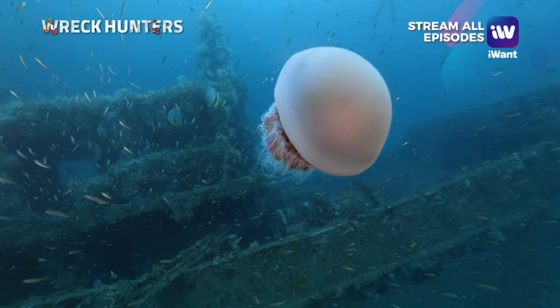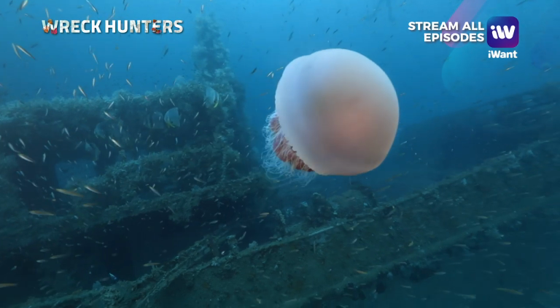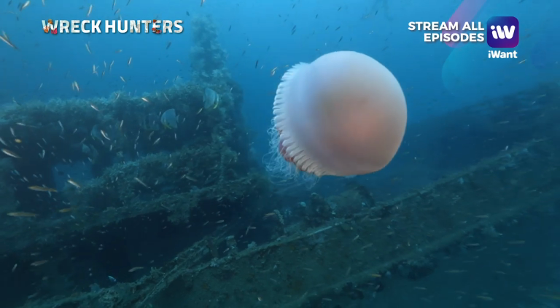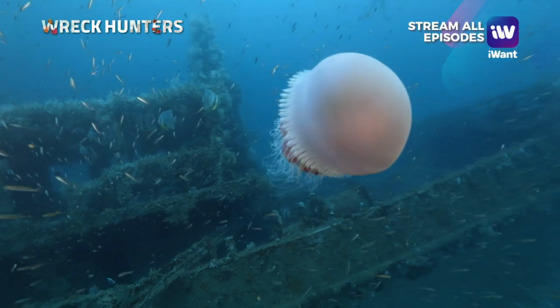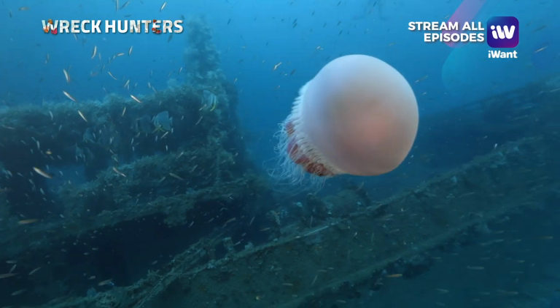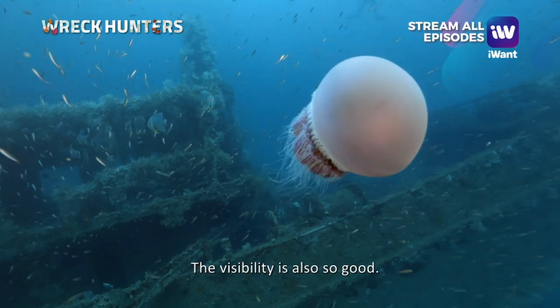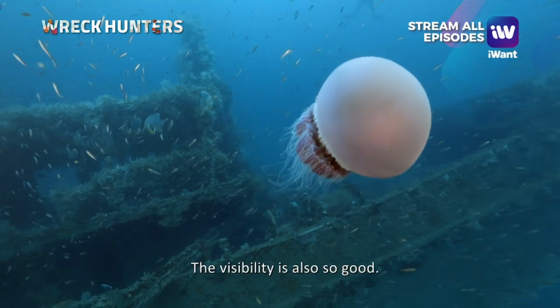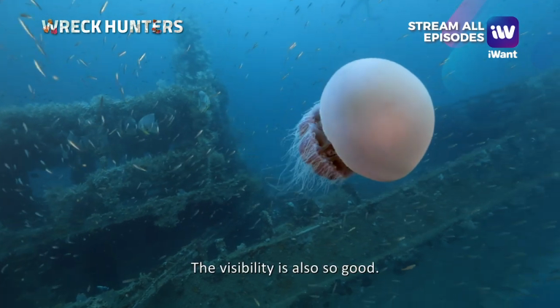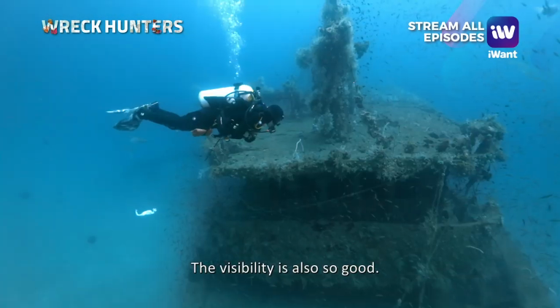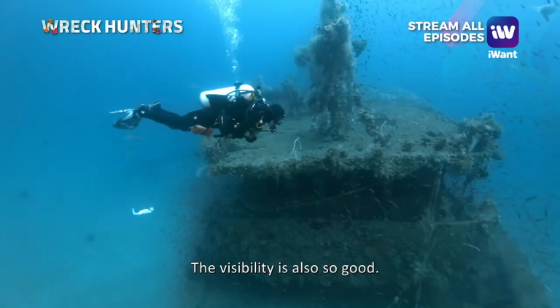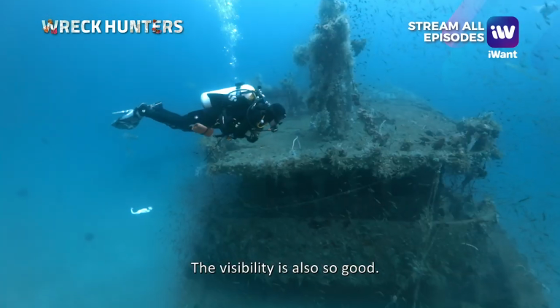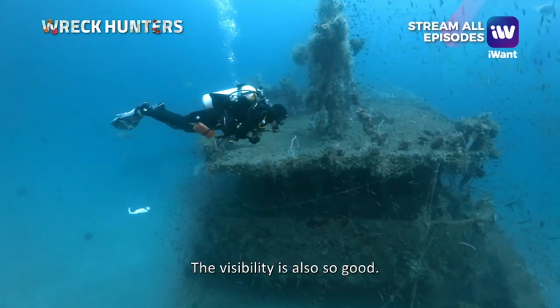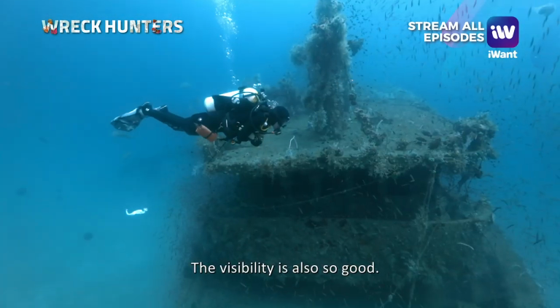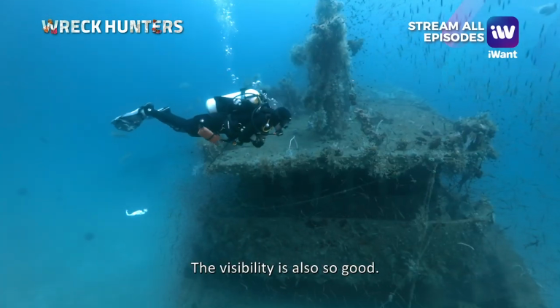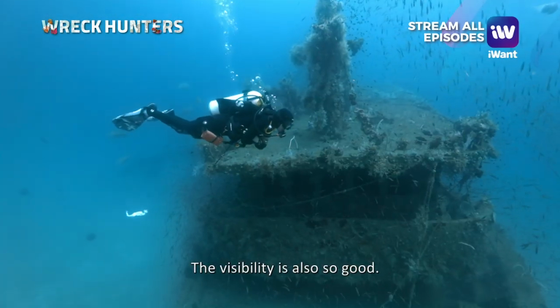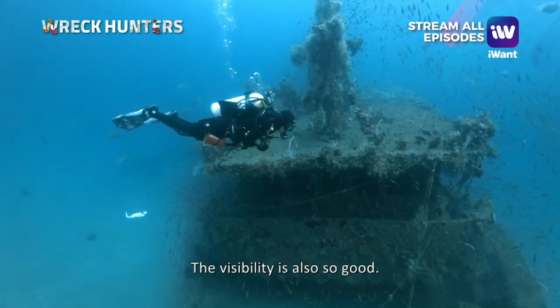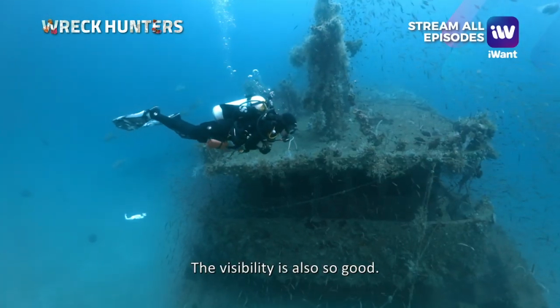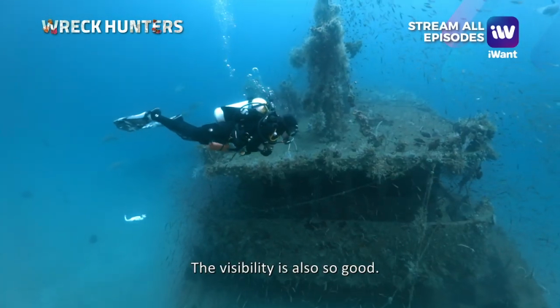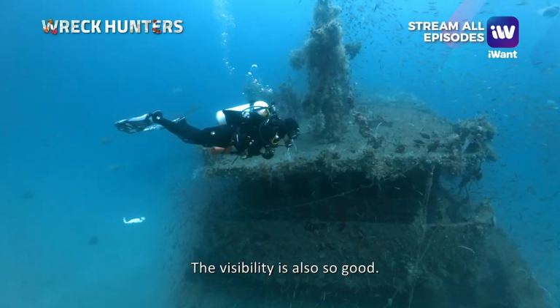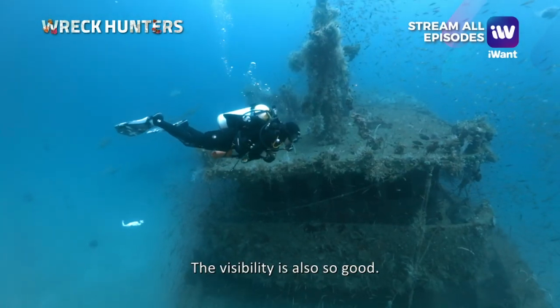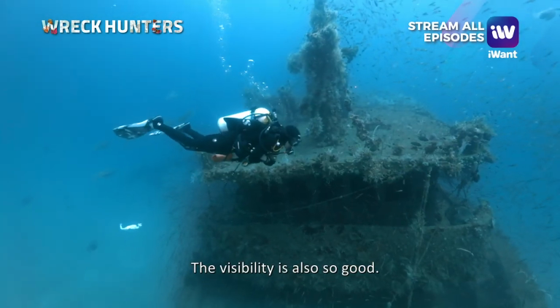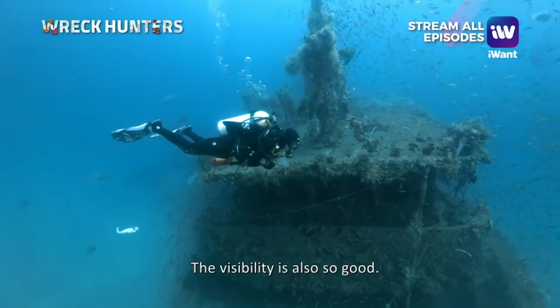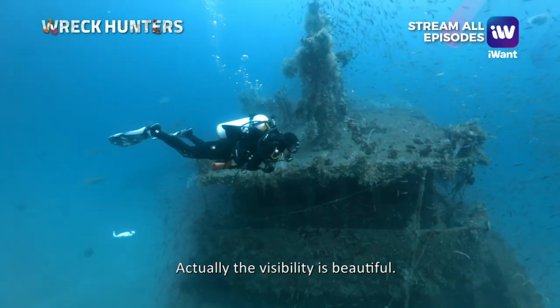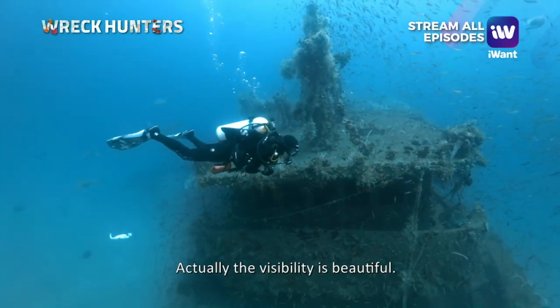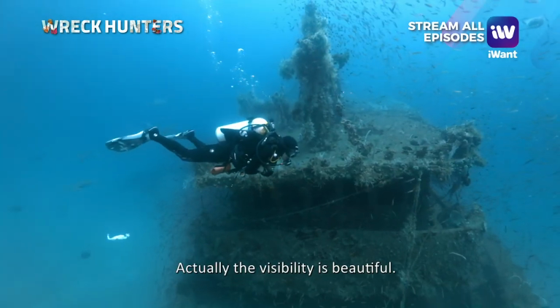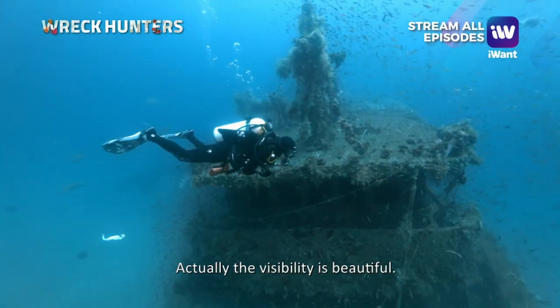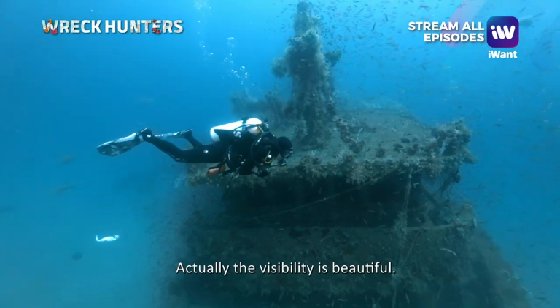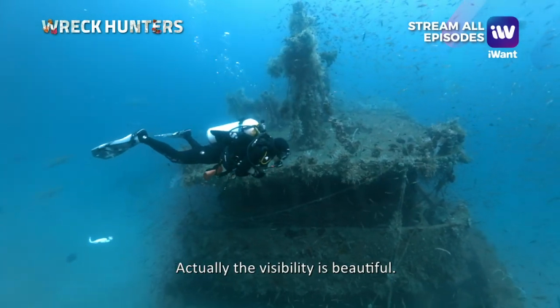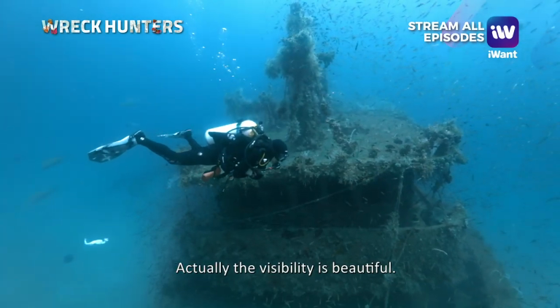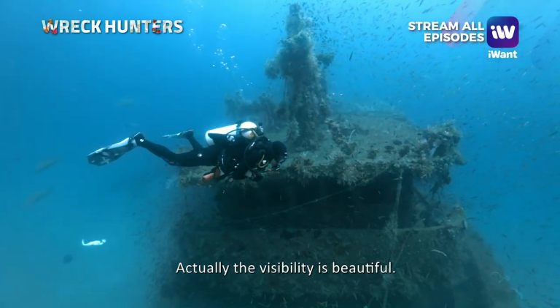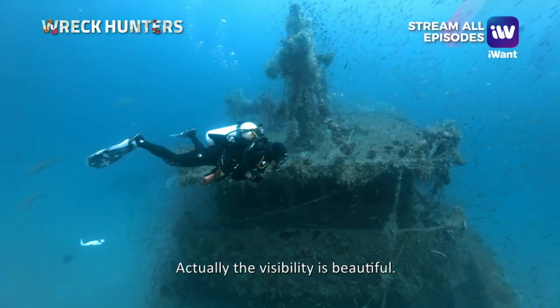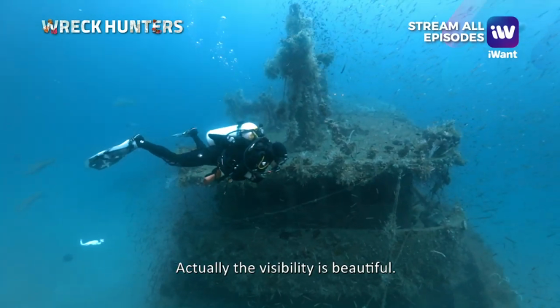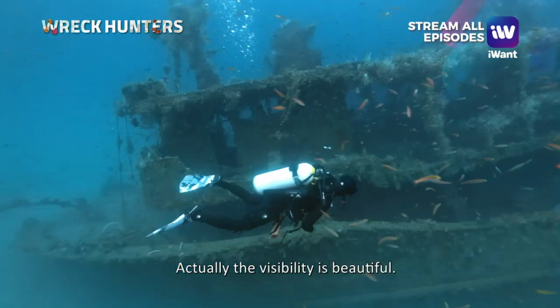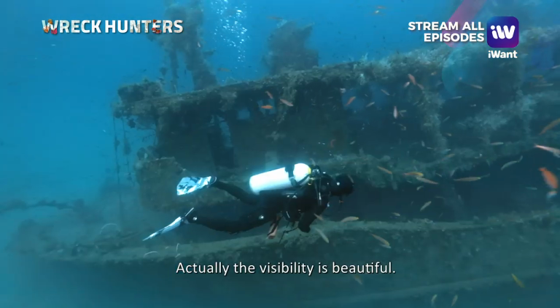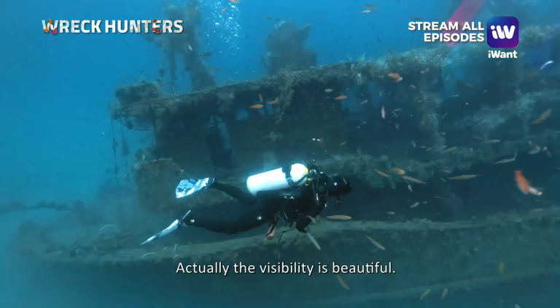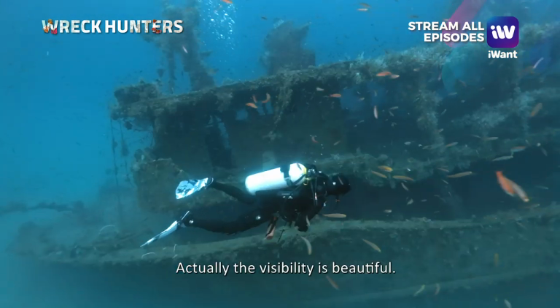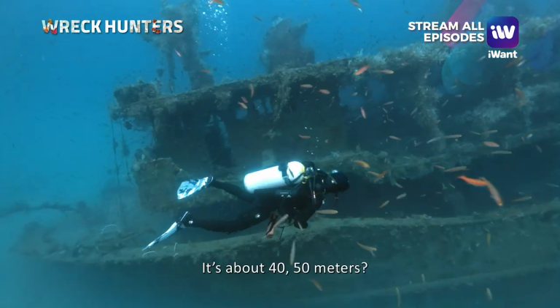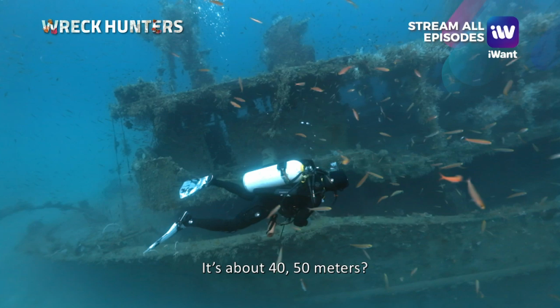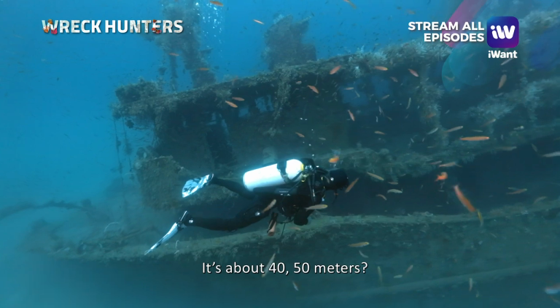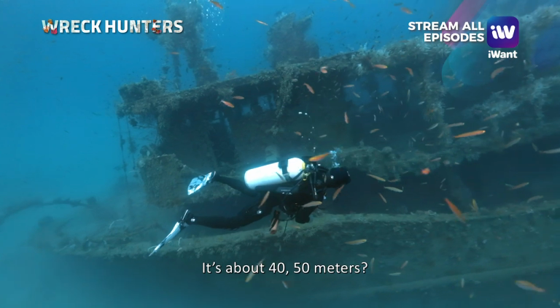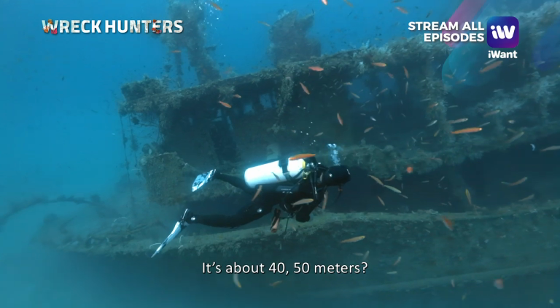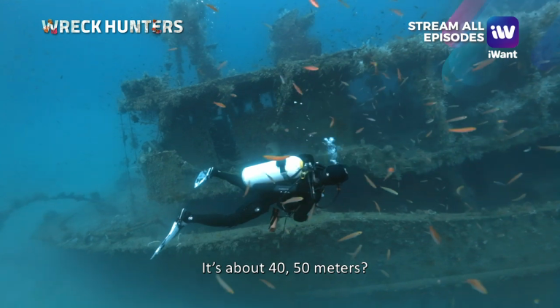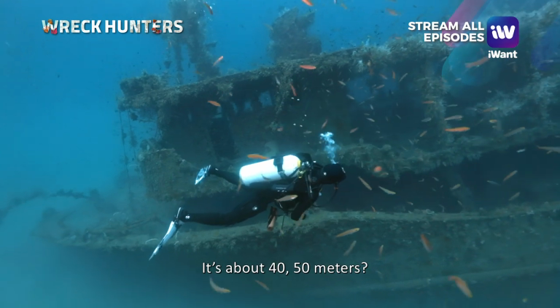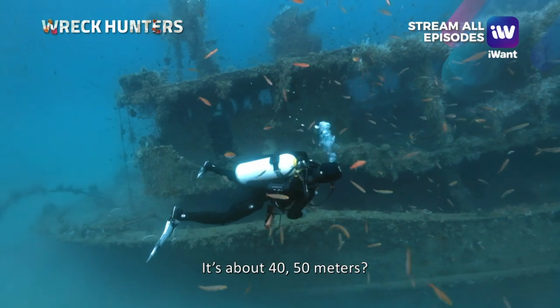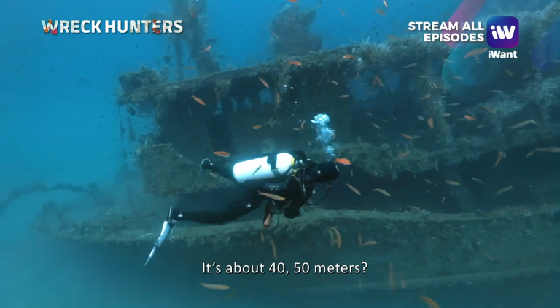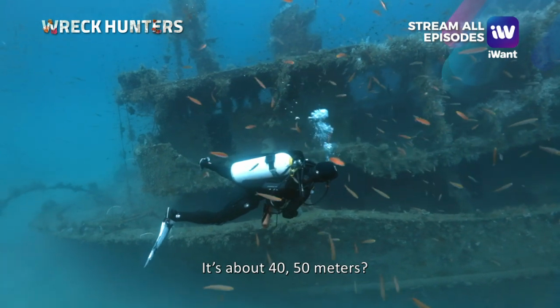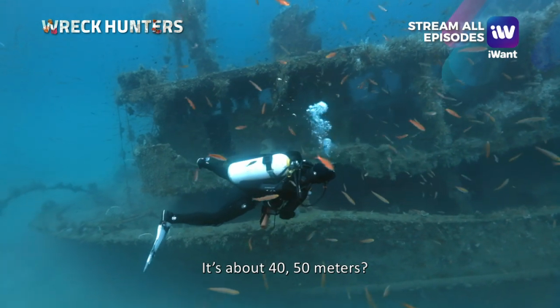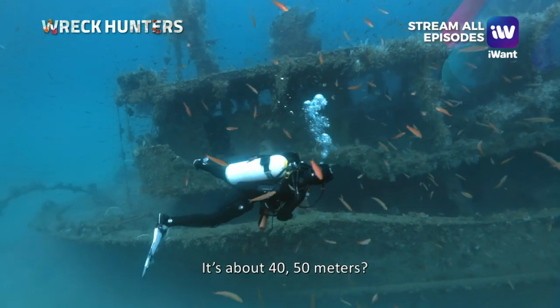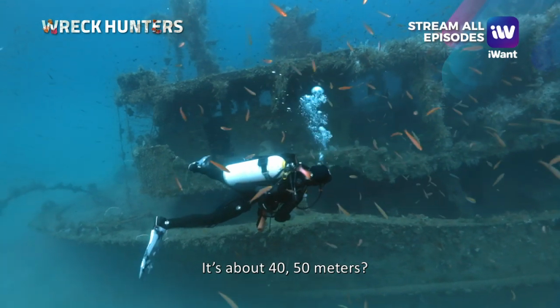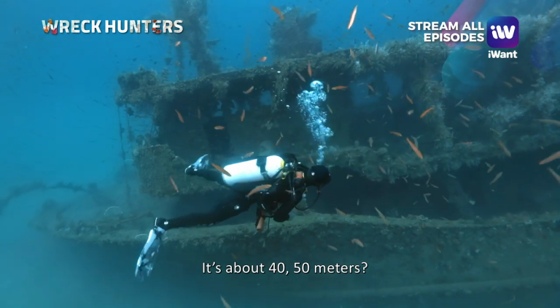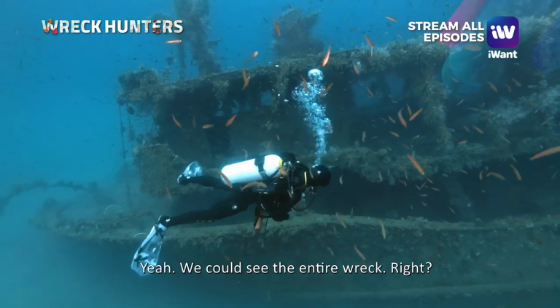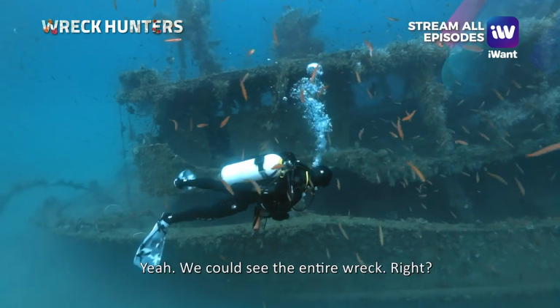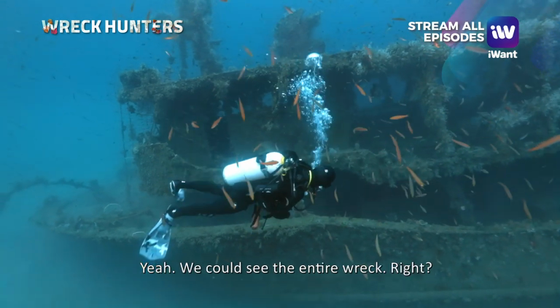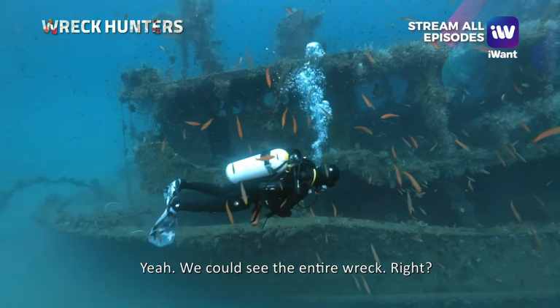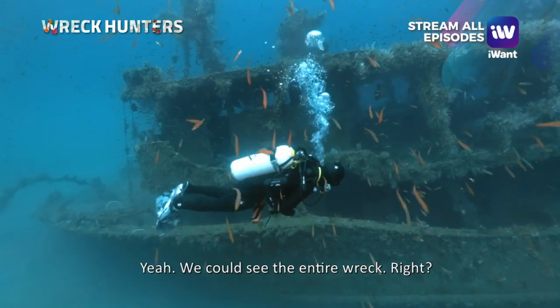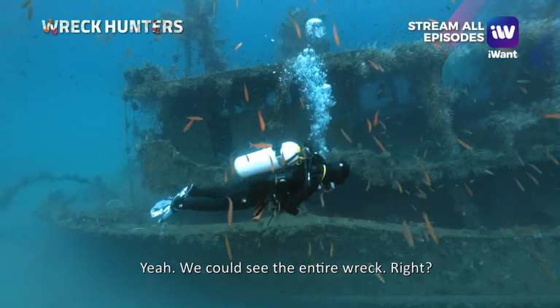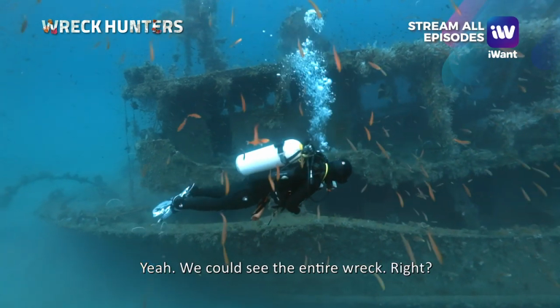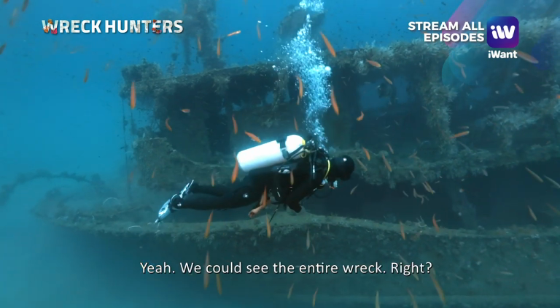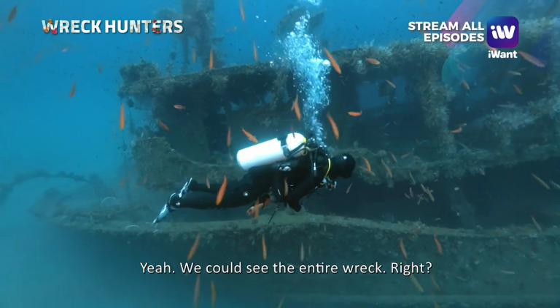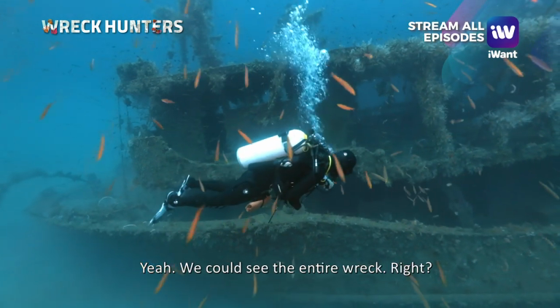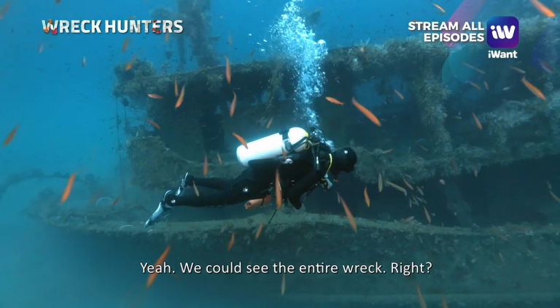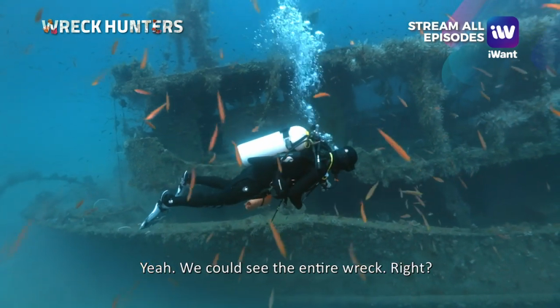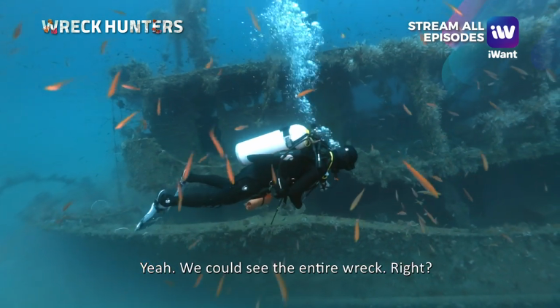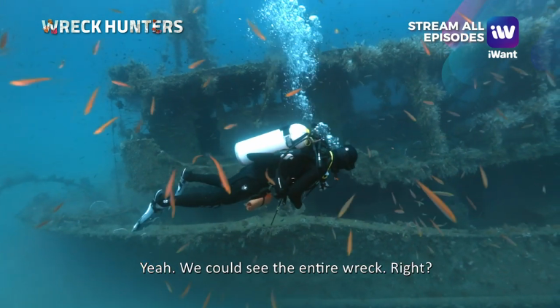The visibility is also so good — actually, the visibility is beautiful. It's about 40 to 50 meters. I can see the entire wreck. It's so clean.